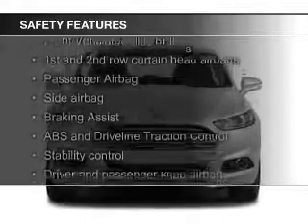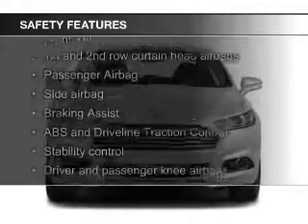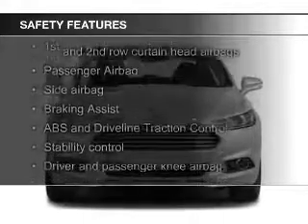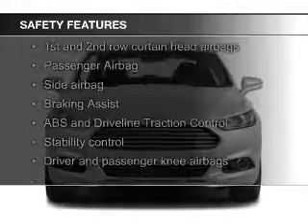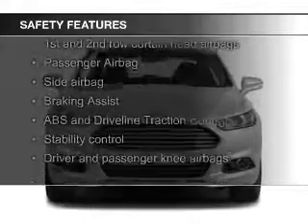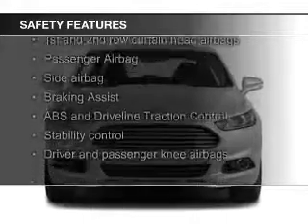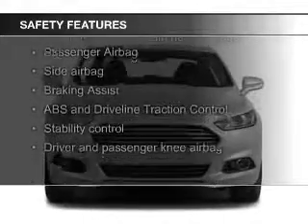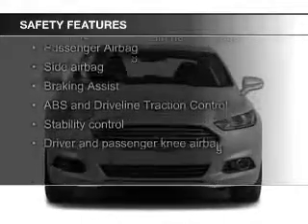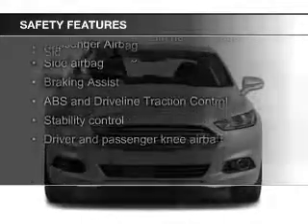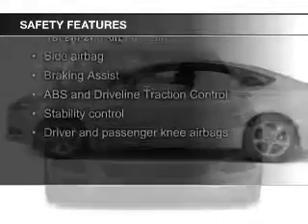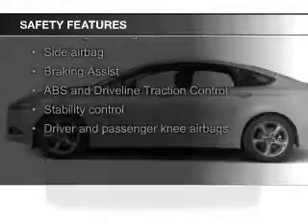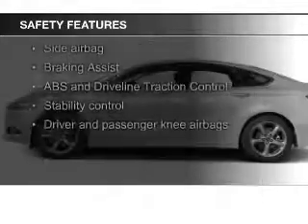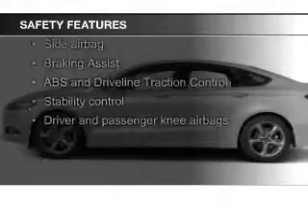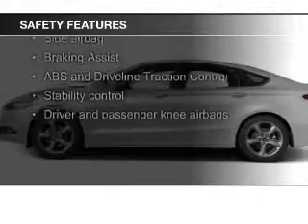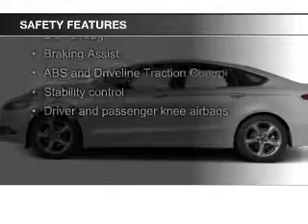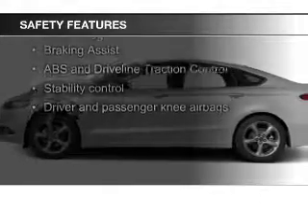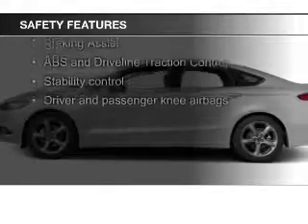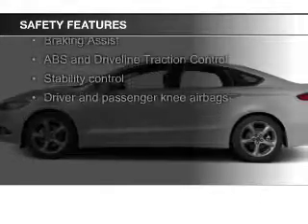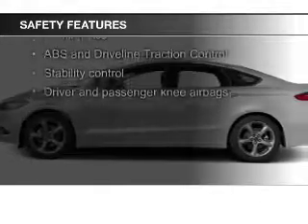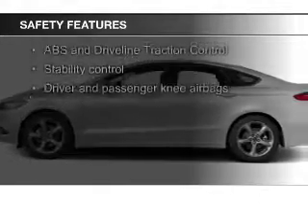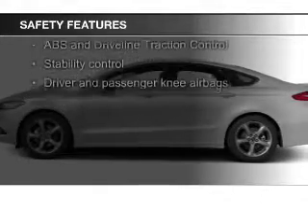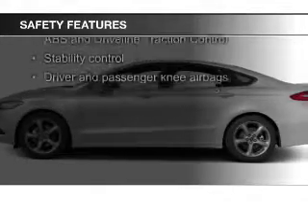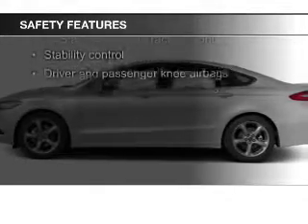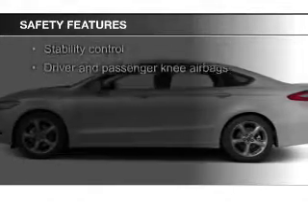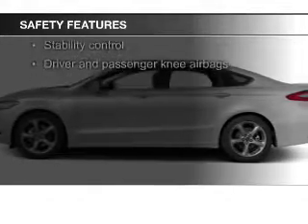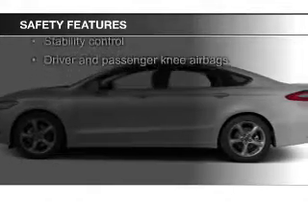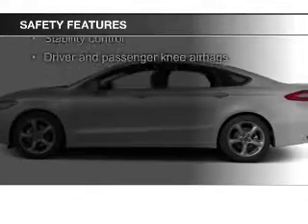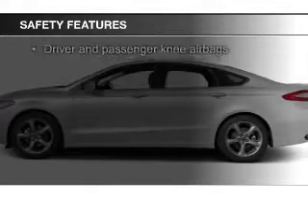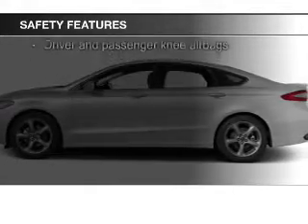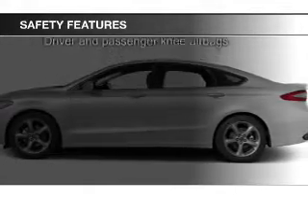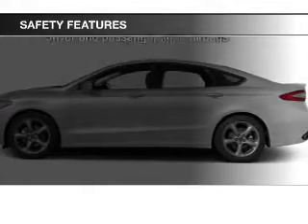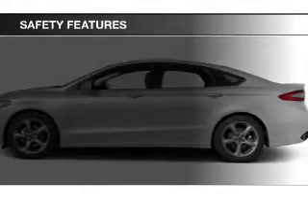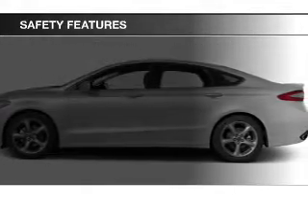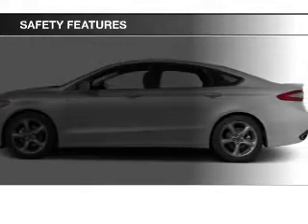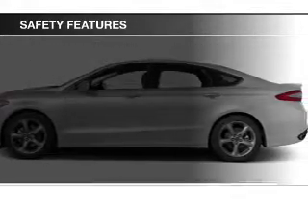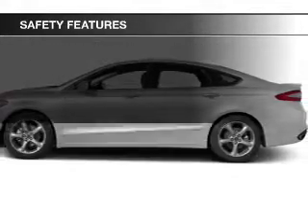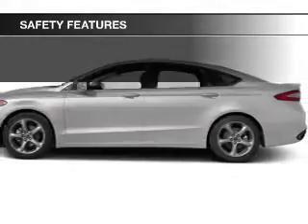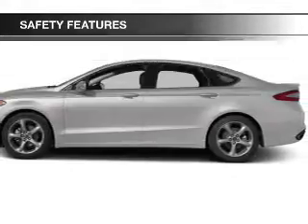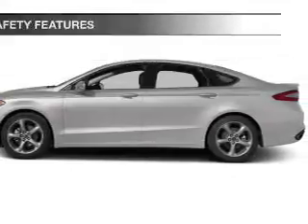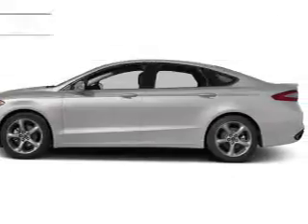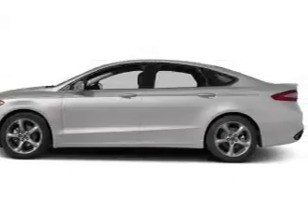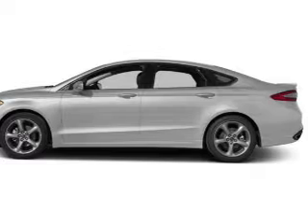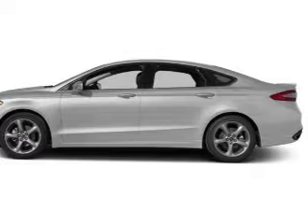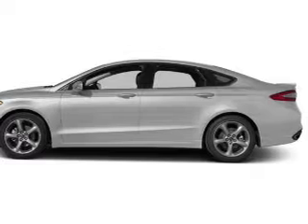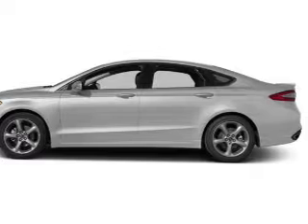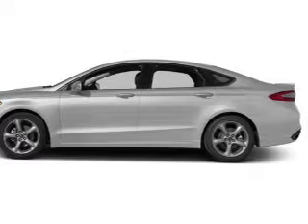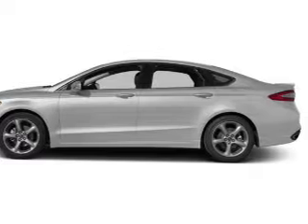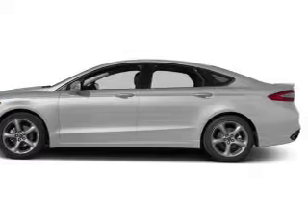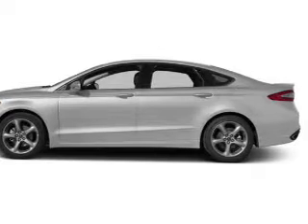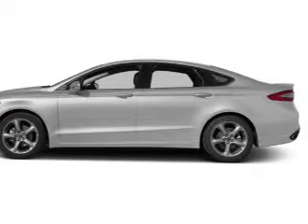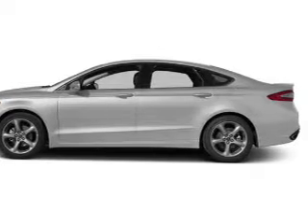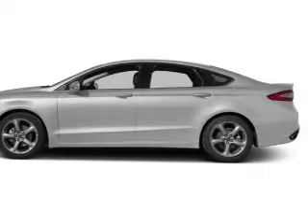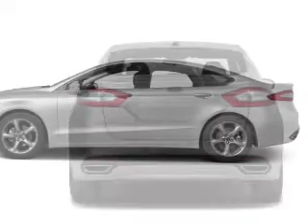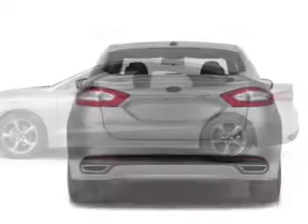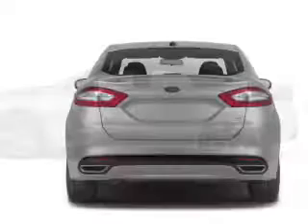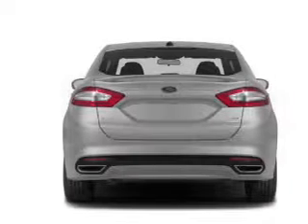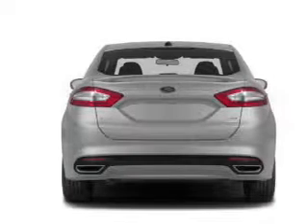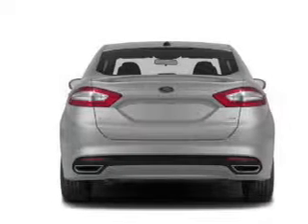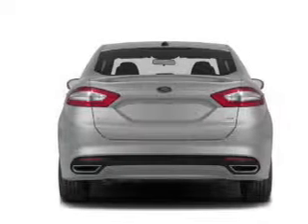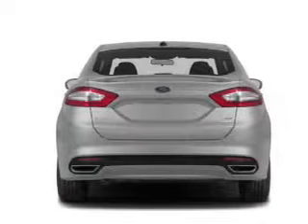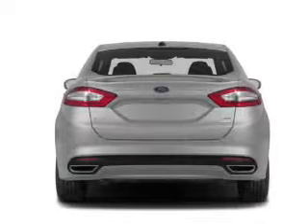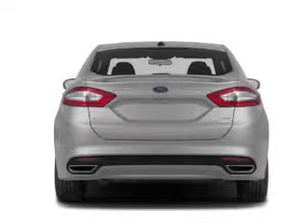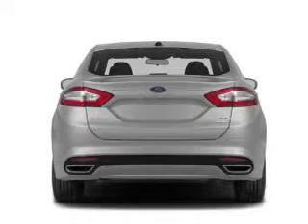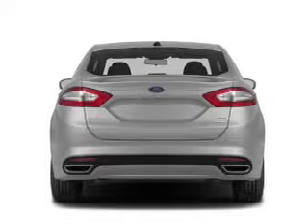Safety was made a priority with these features: a backup camera, curtain head airbags, side airbags, independent suspension, brake assist, and traction control.